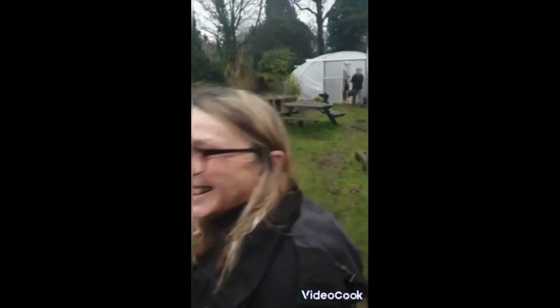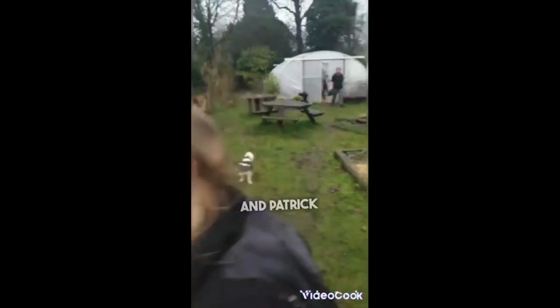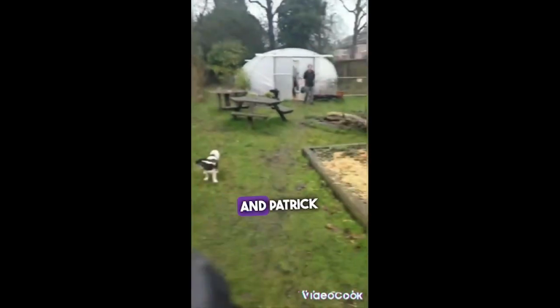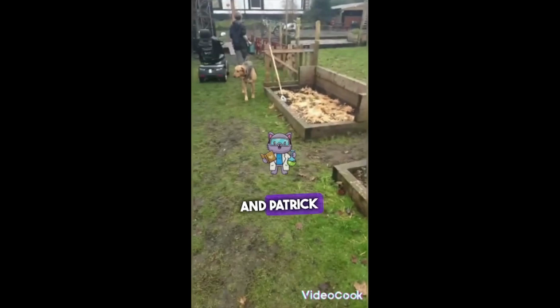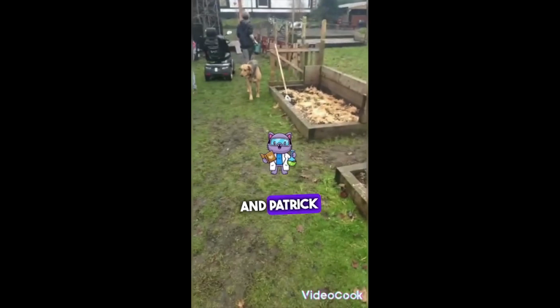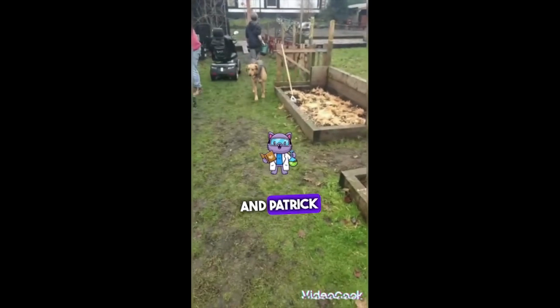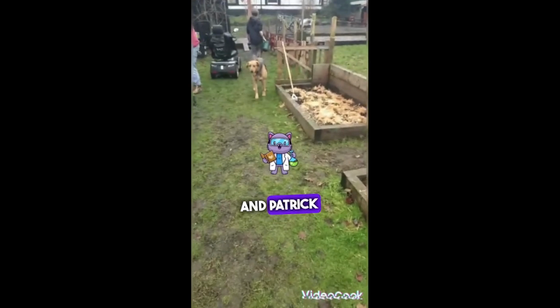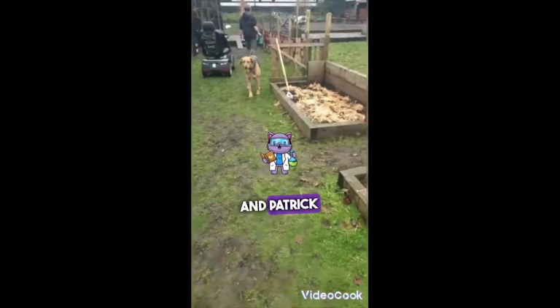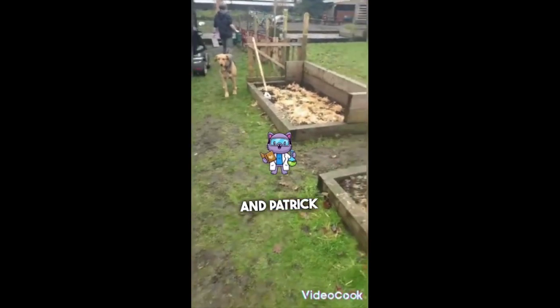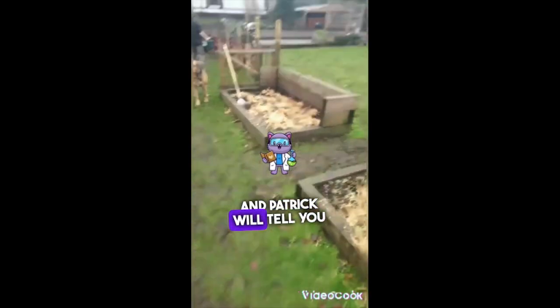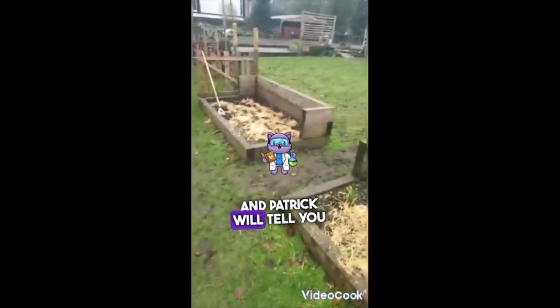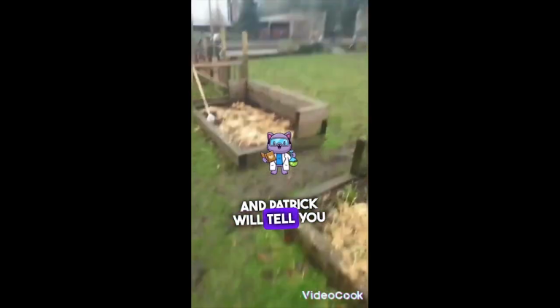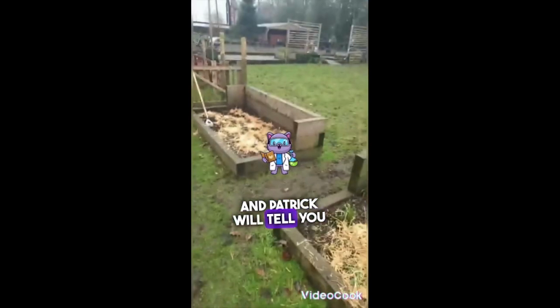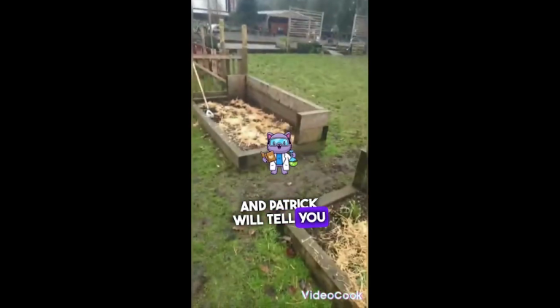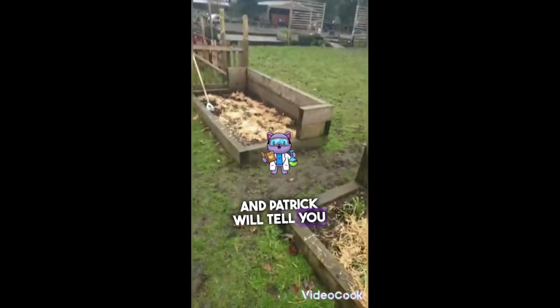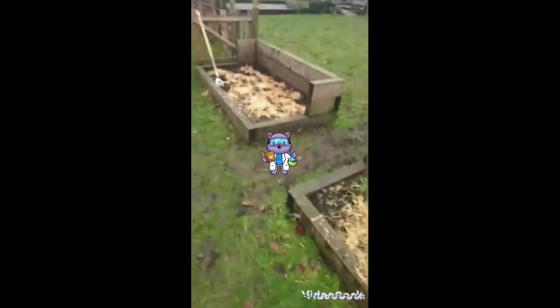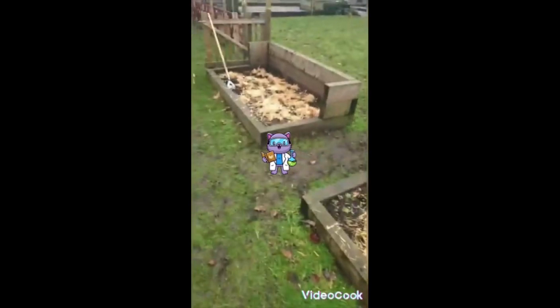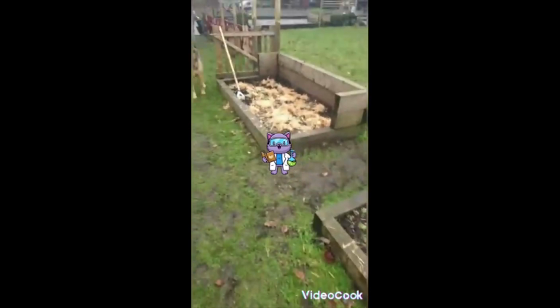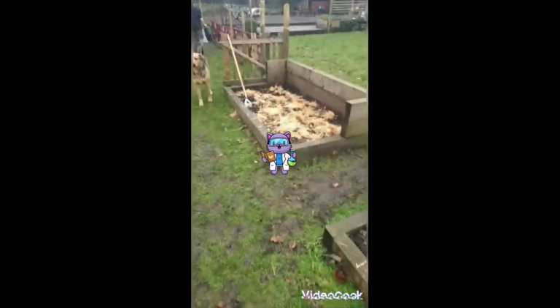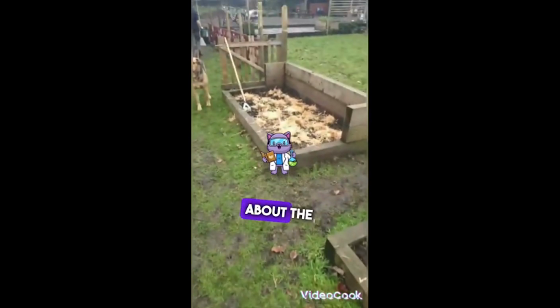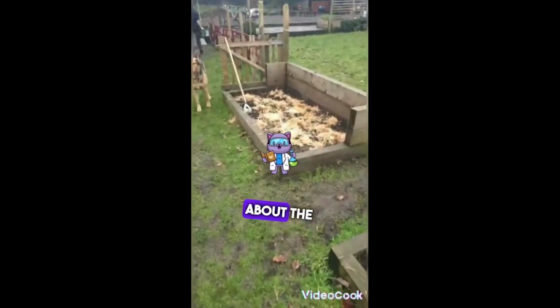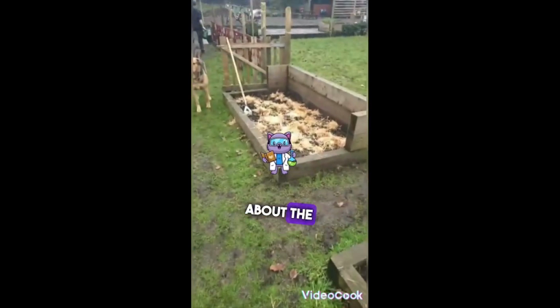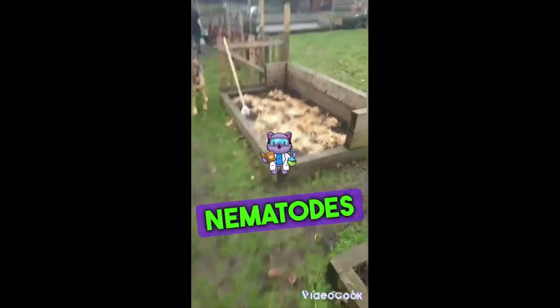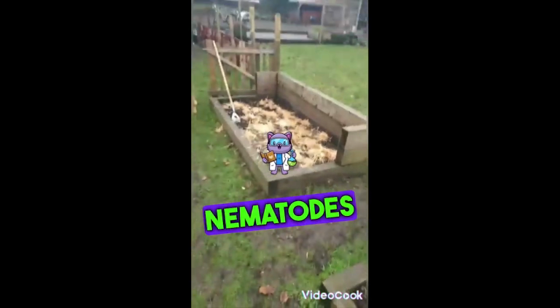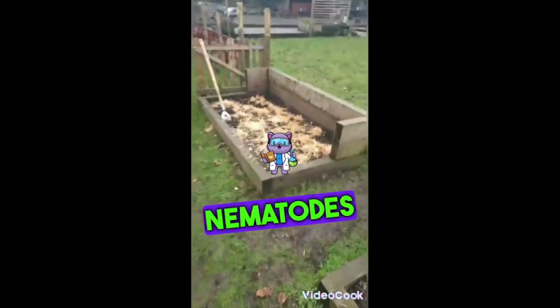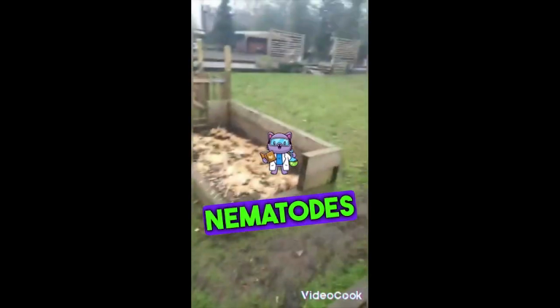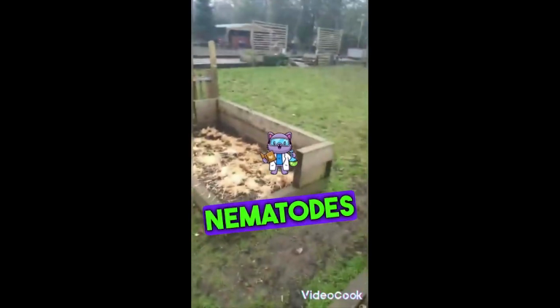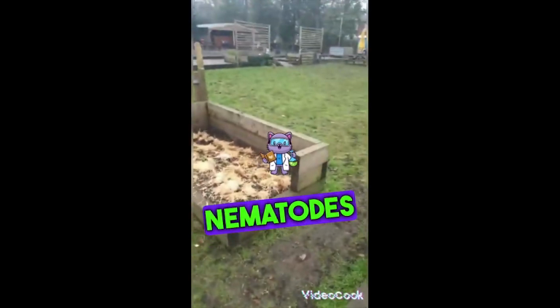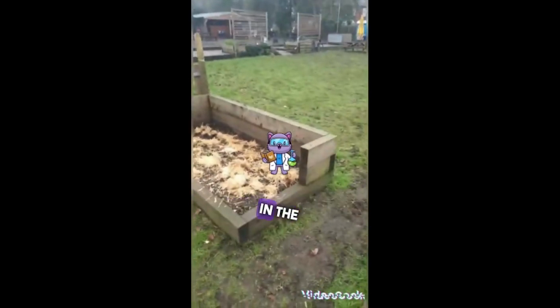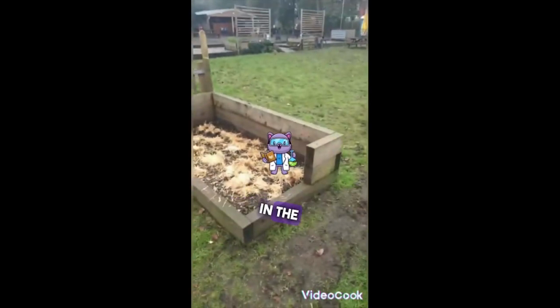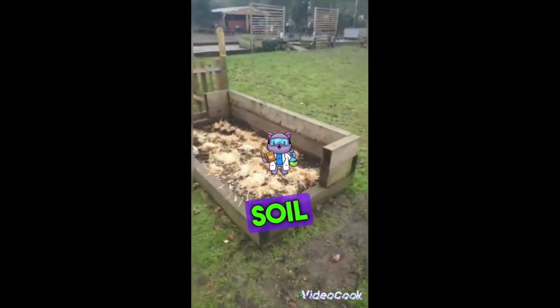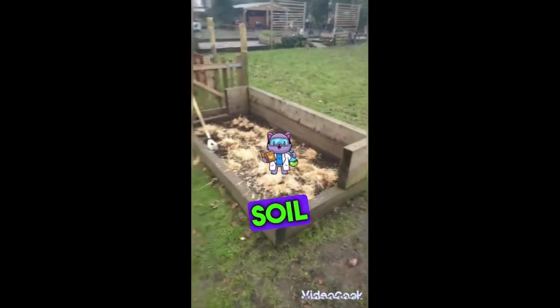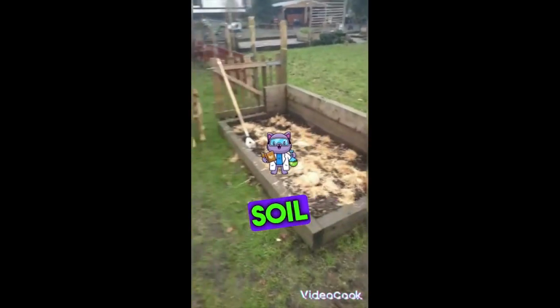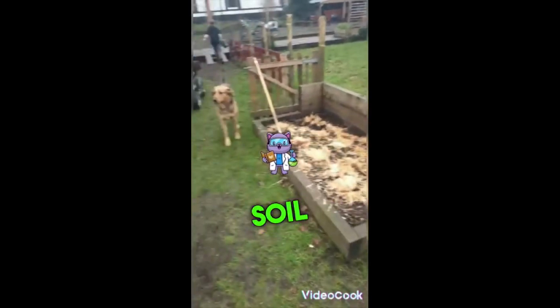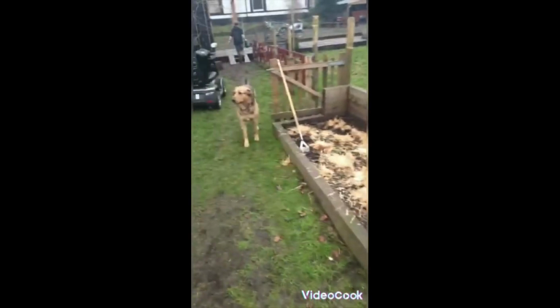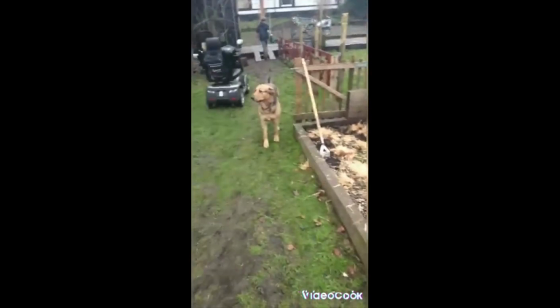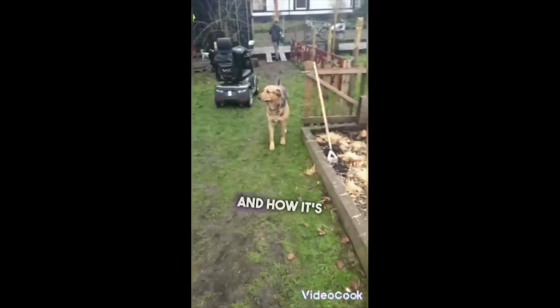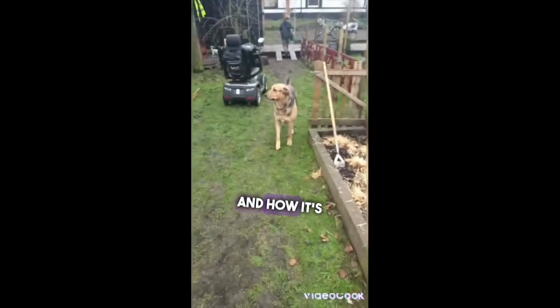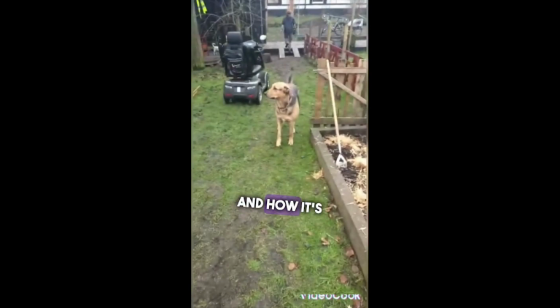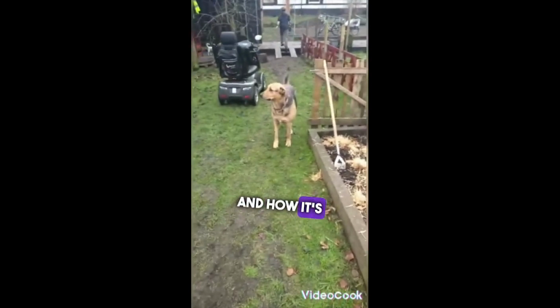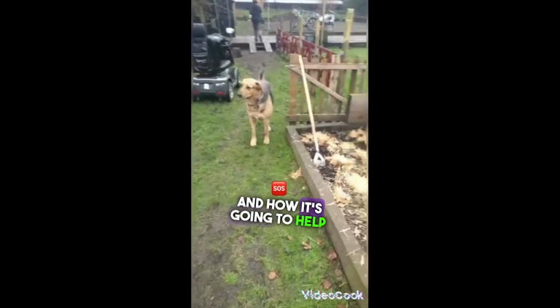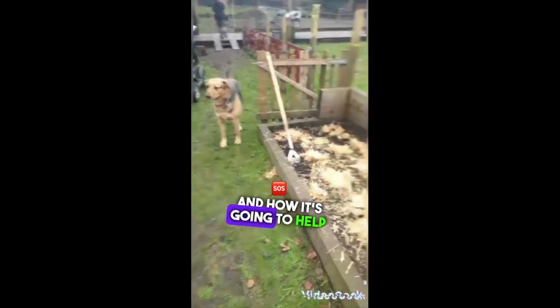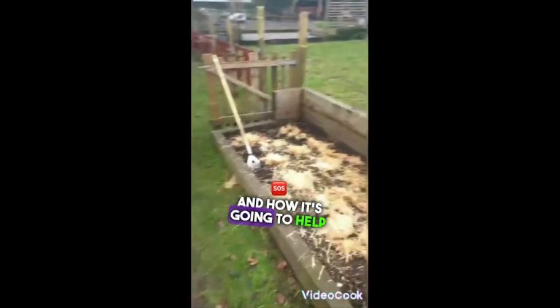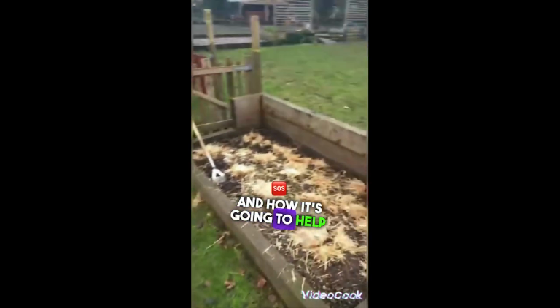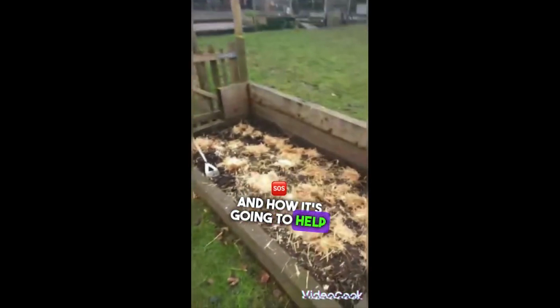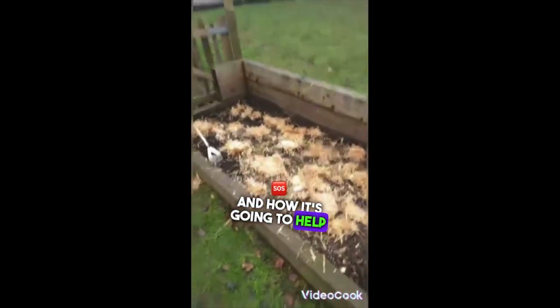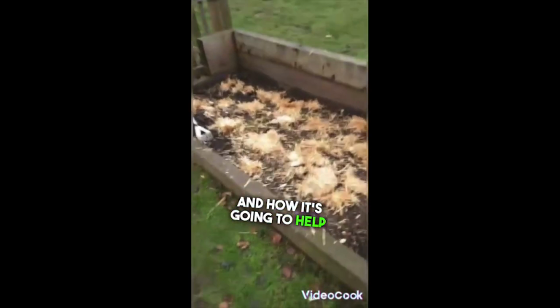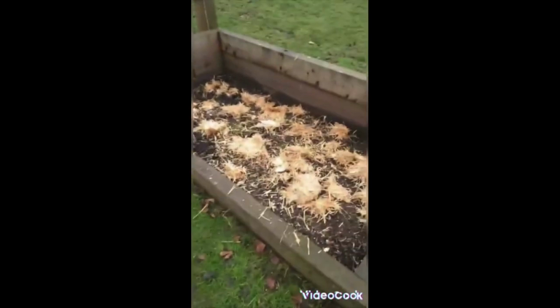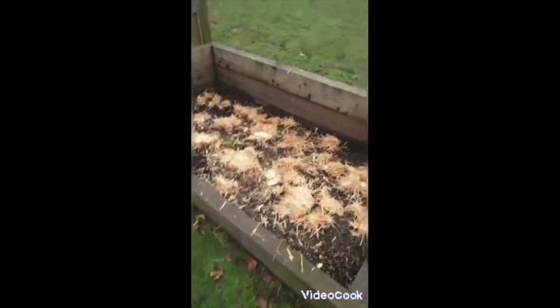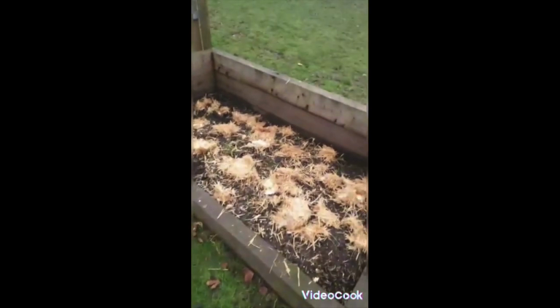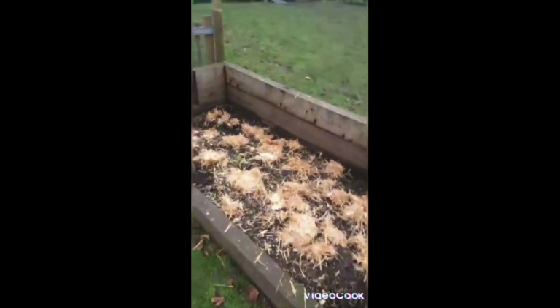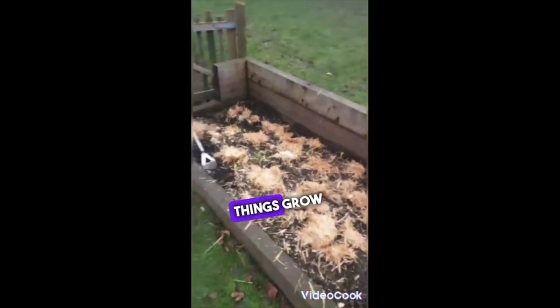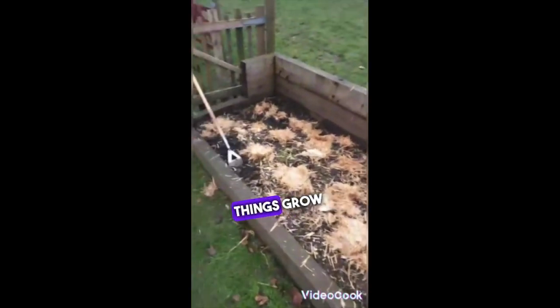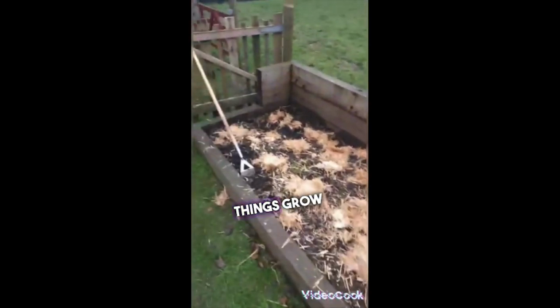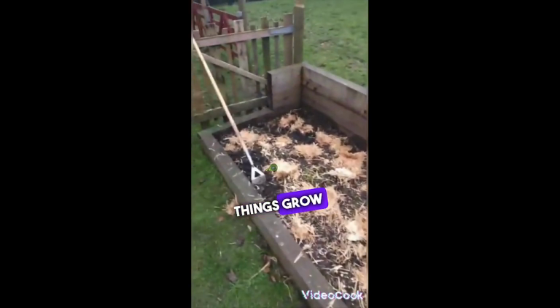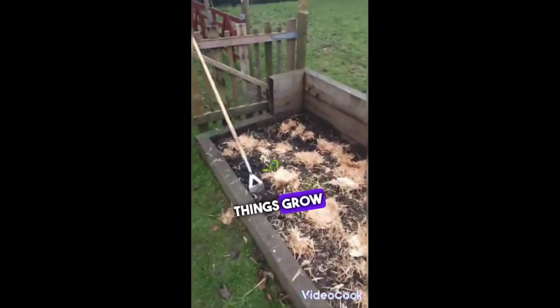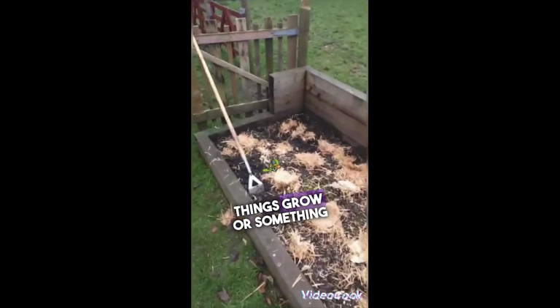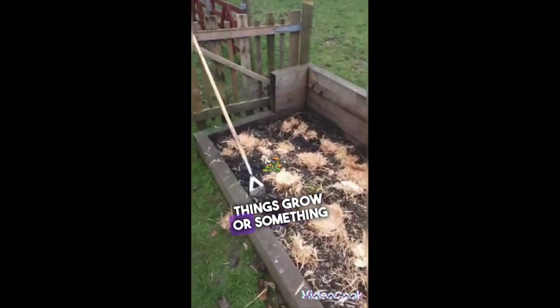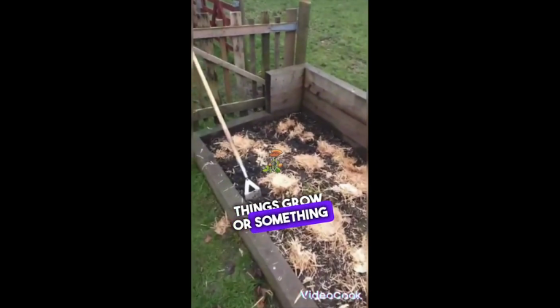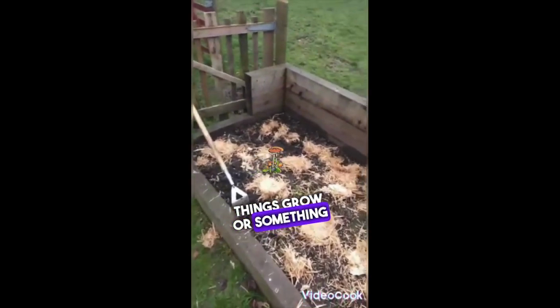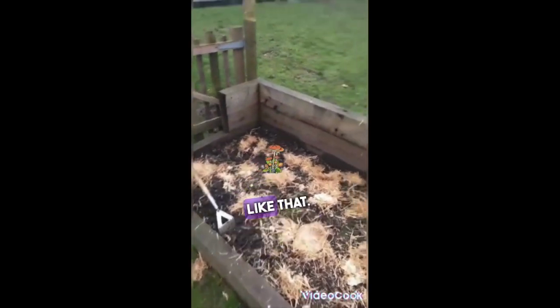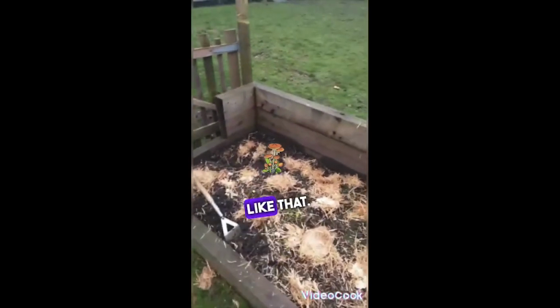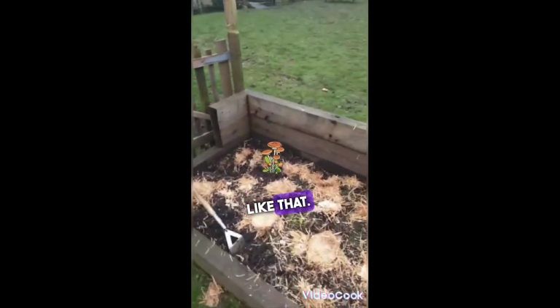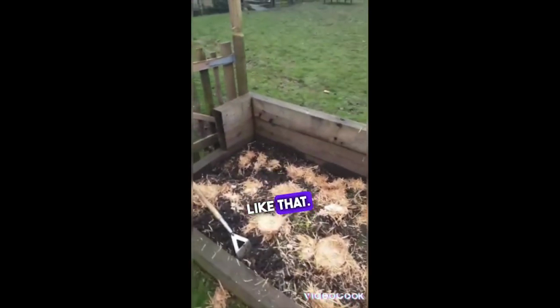And Patrick will tell you about the nematodes in the soil and how they're going to help things grow.